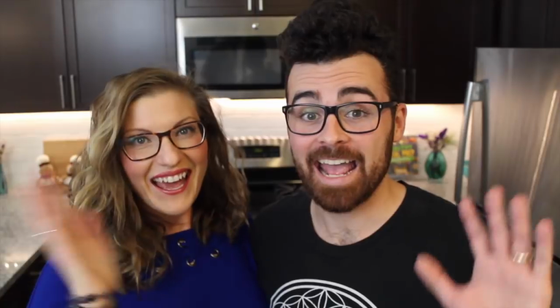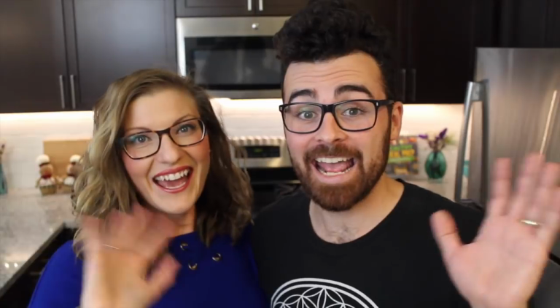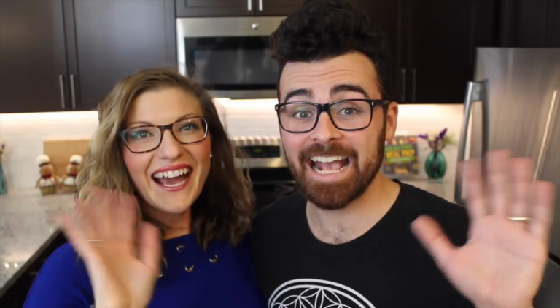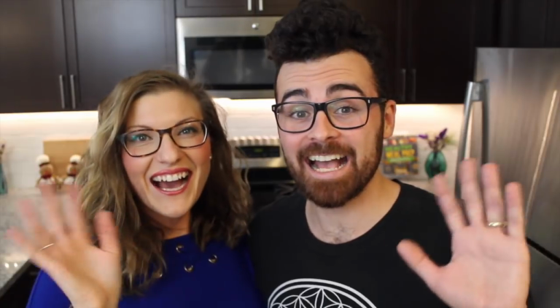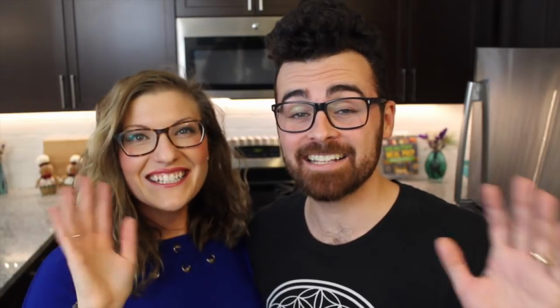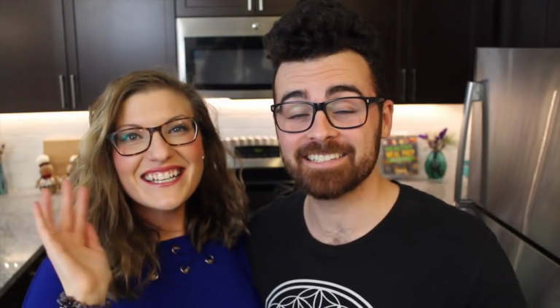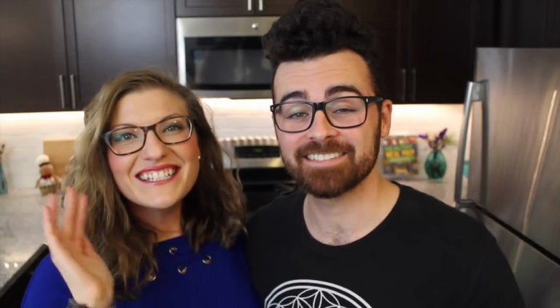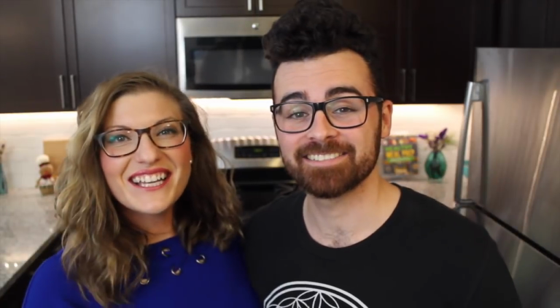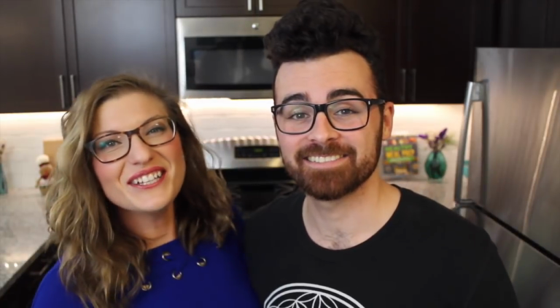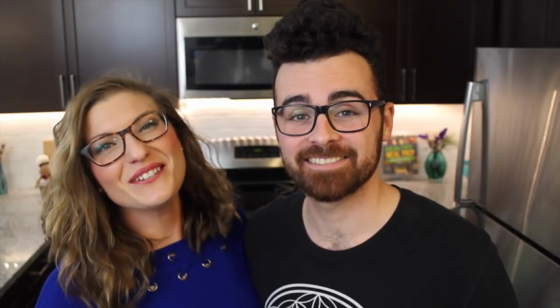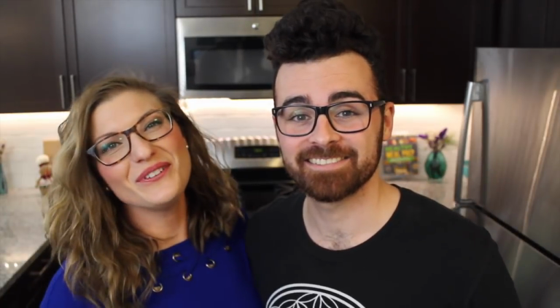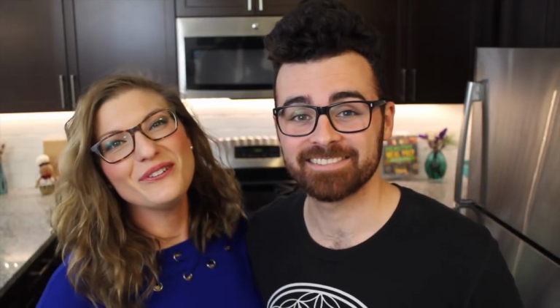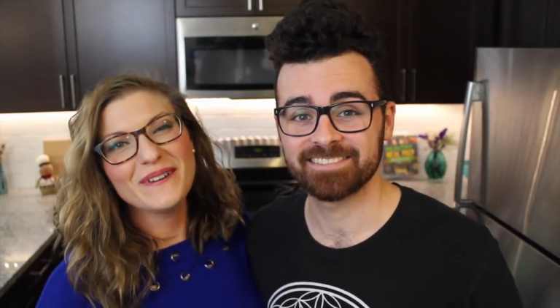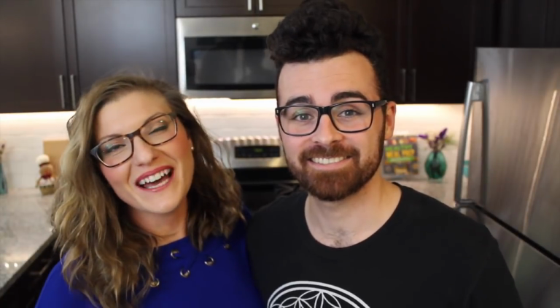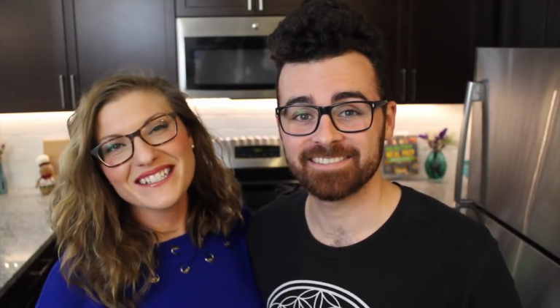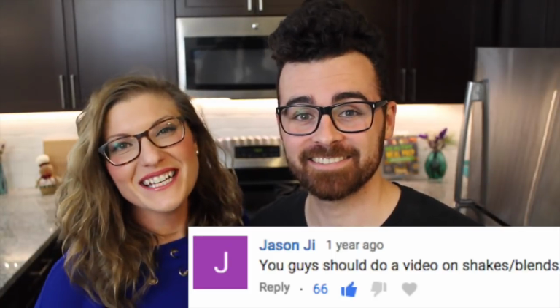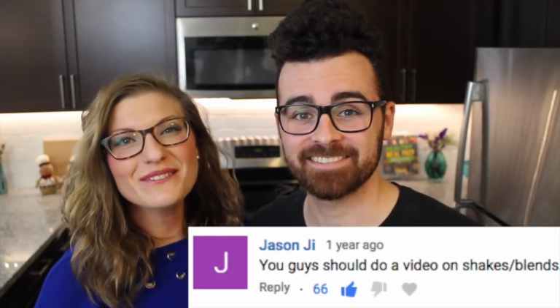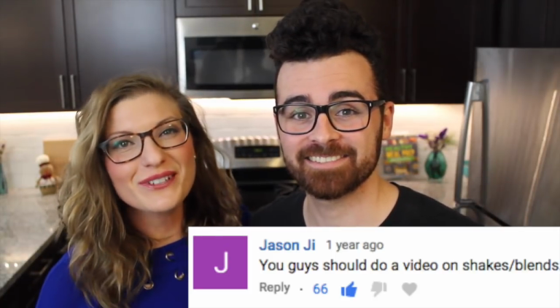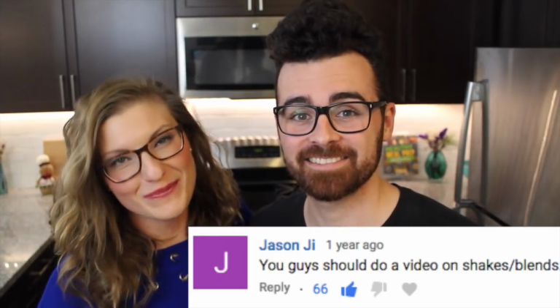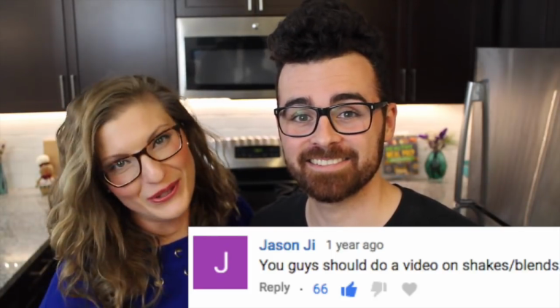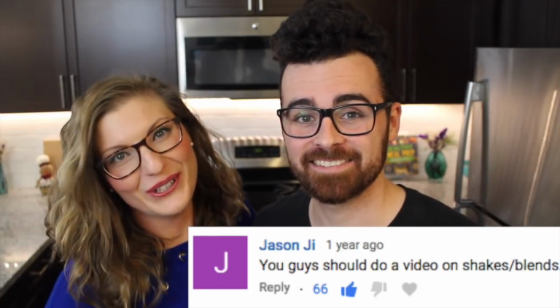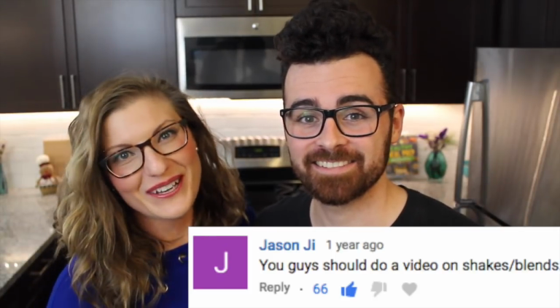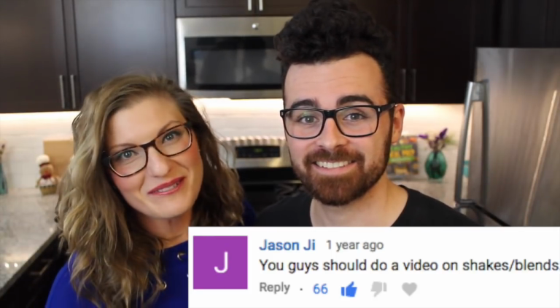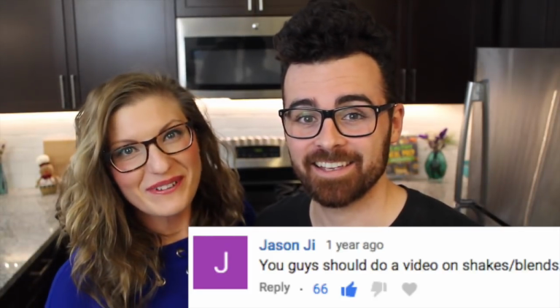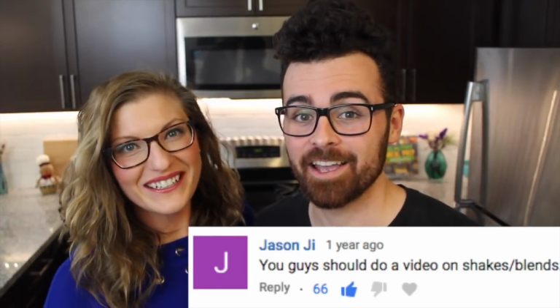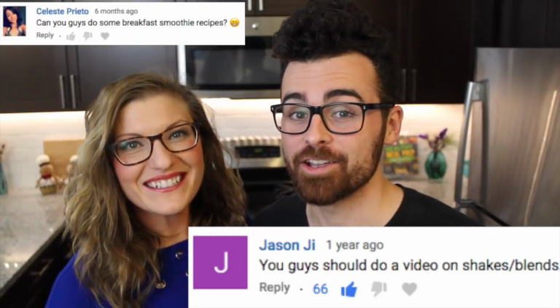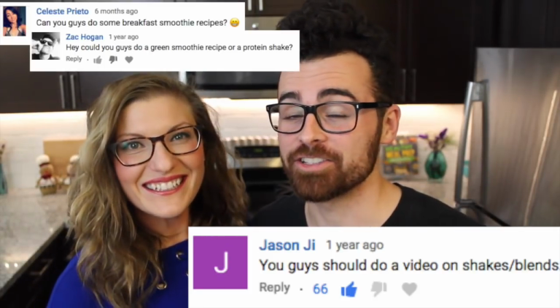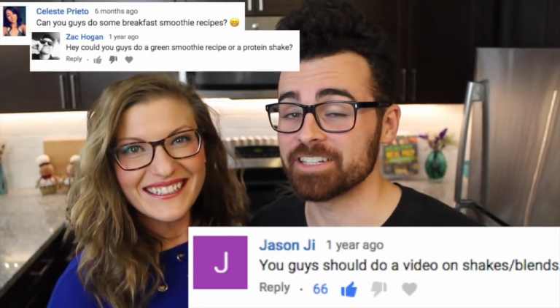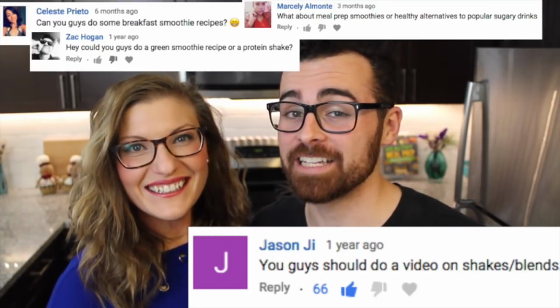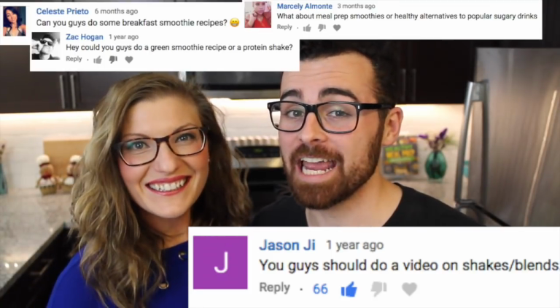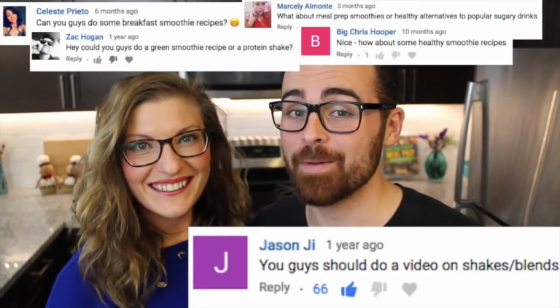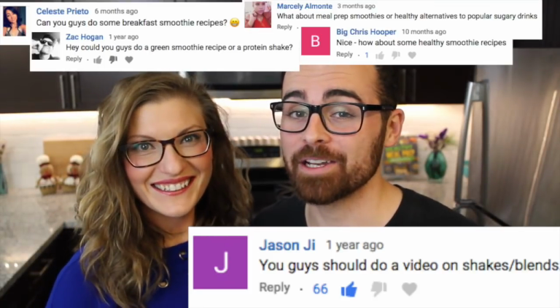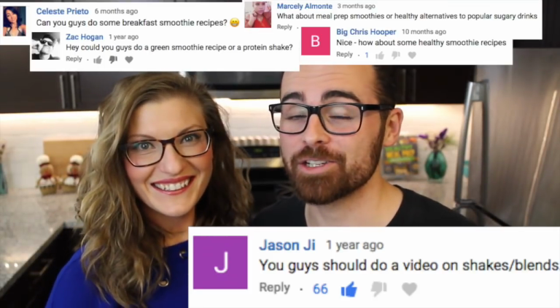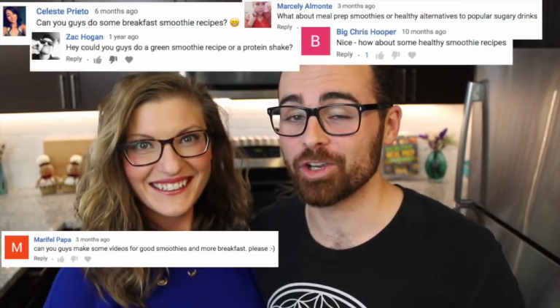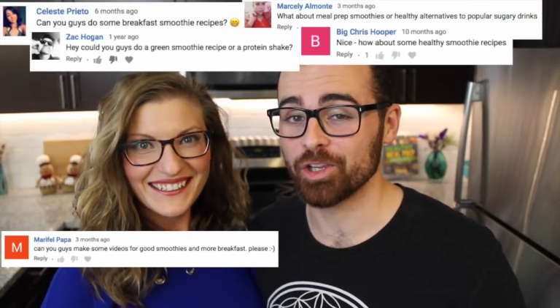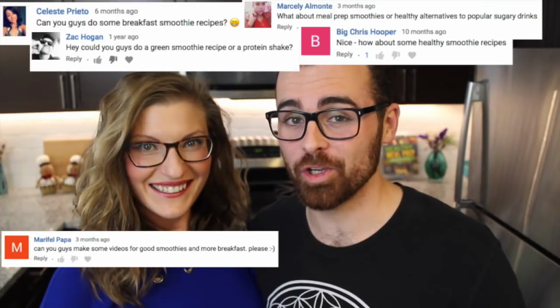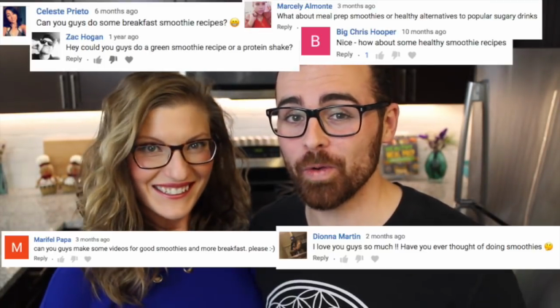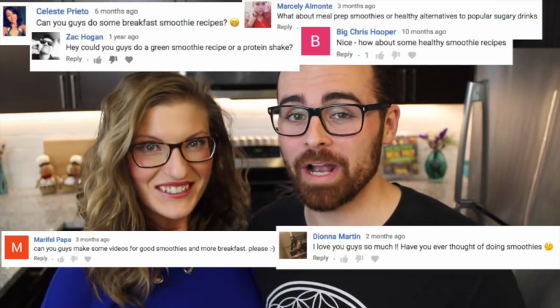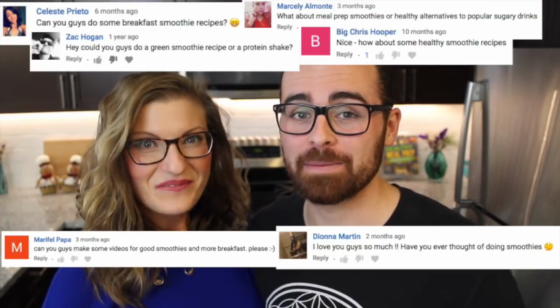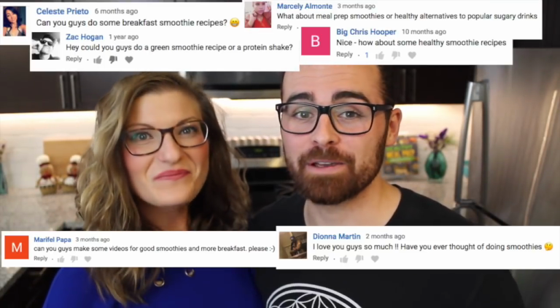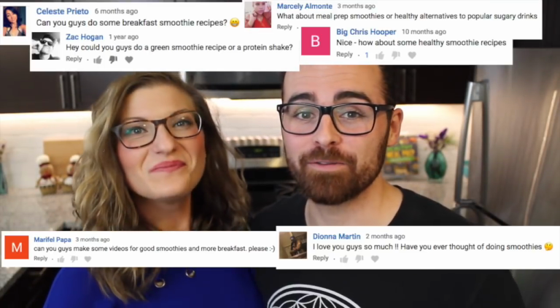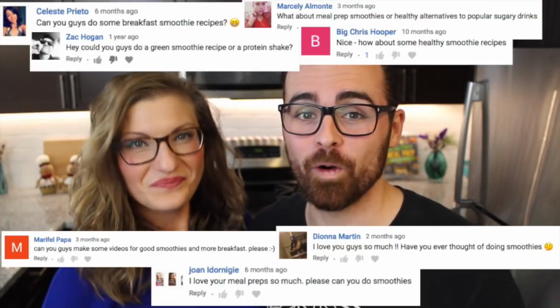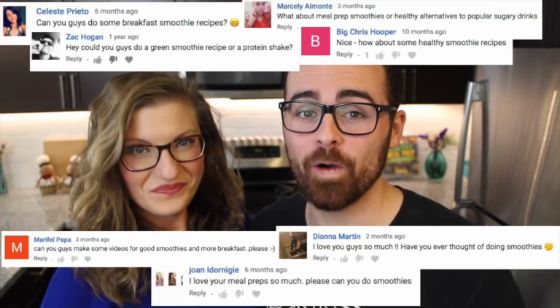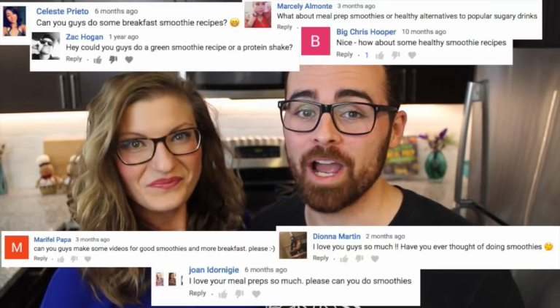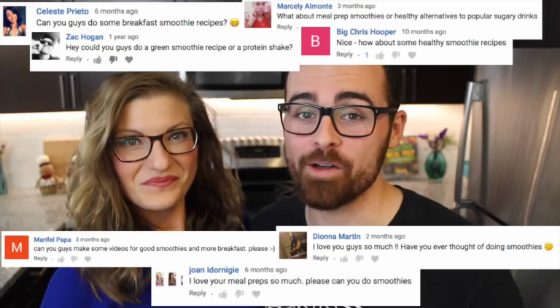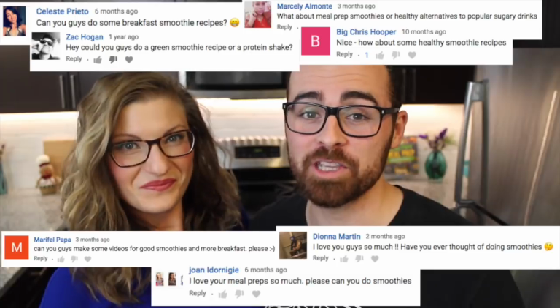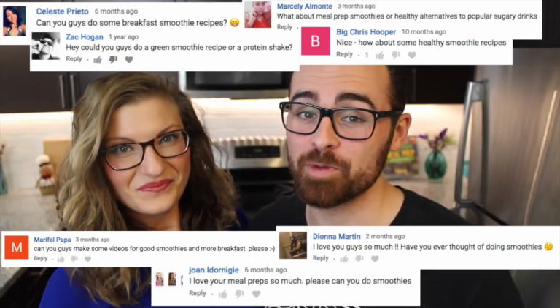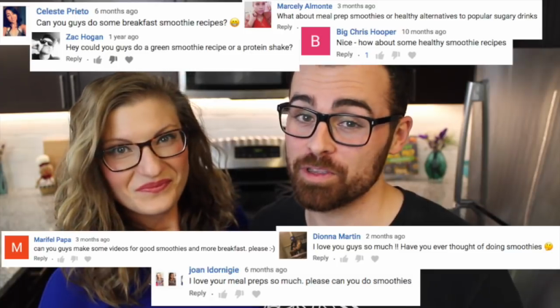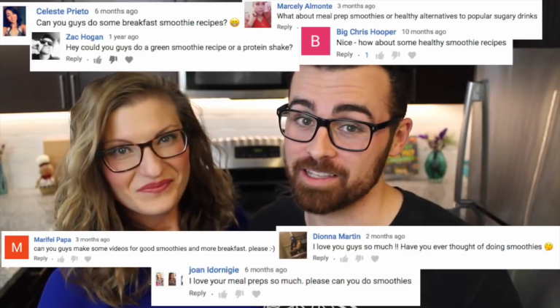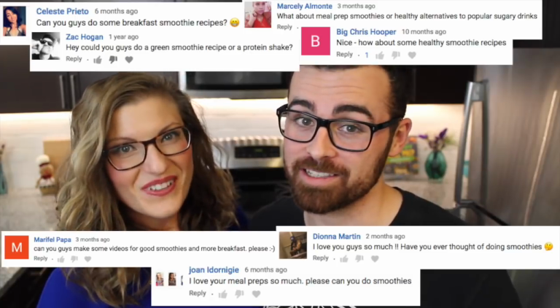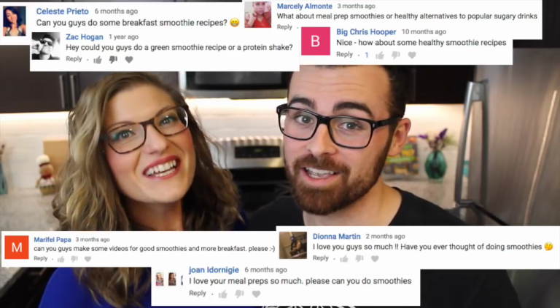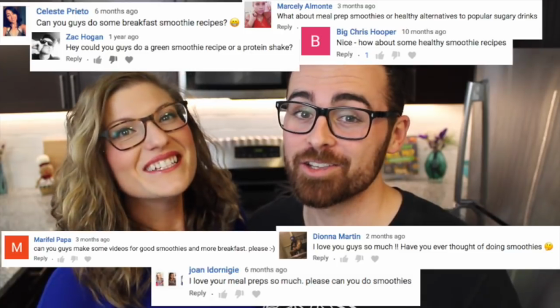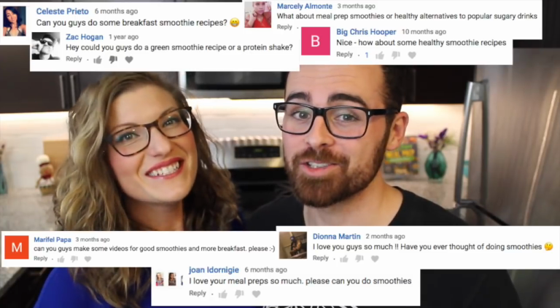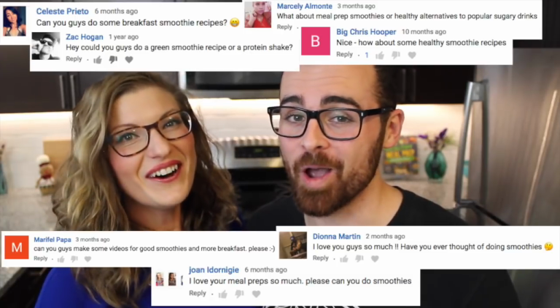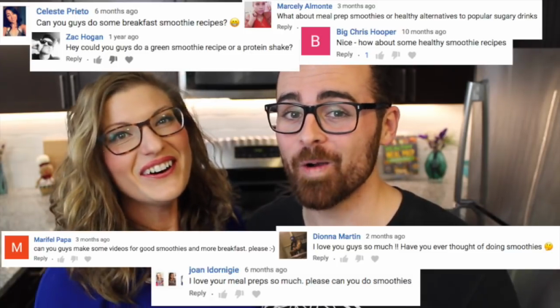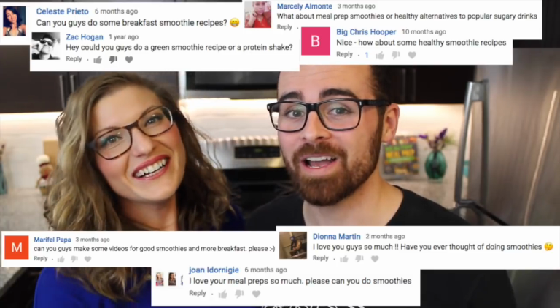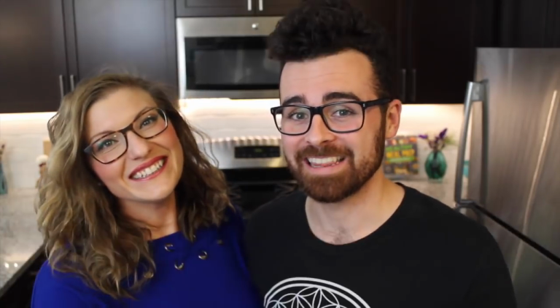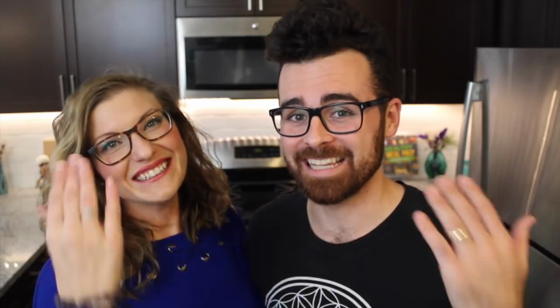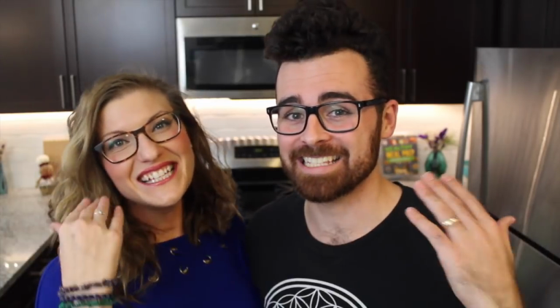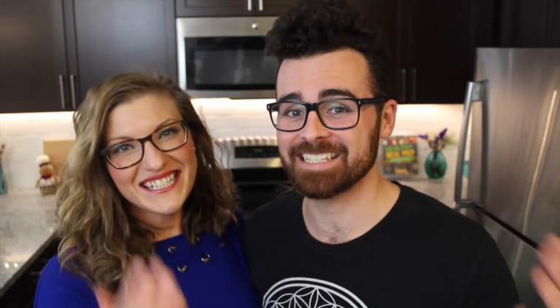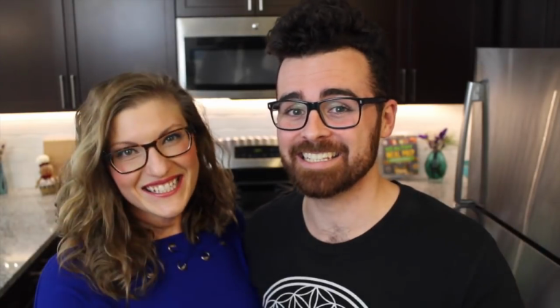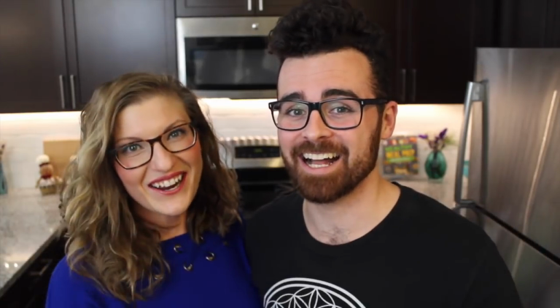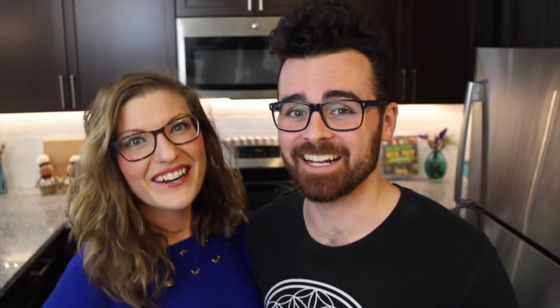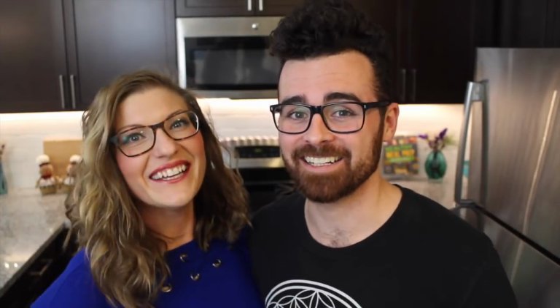Hey guys! Tons of you have been asking us for smoothie recipes, but today we're going to show you how to make four full healthy smoothies. So let's get started!